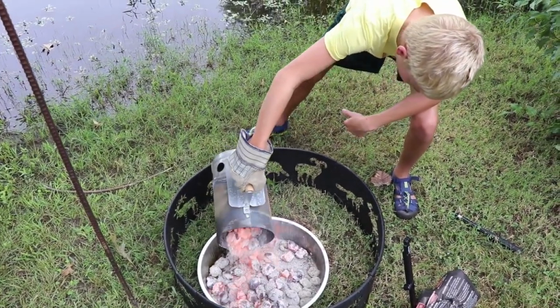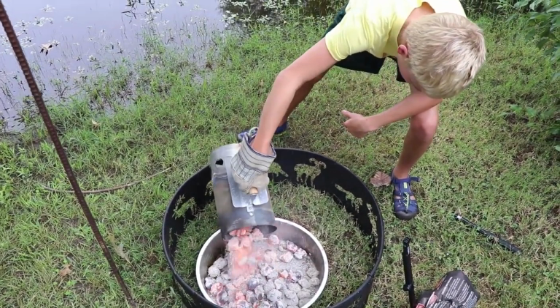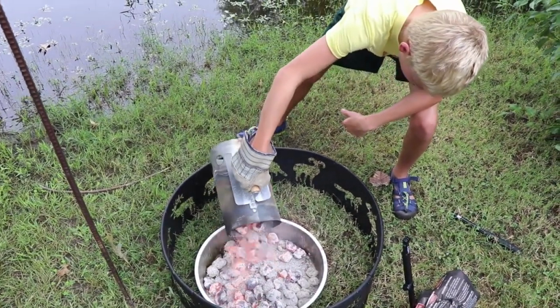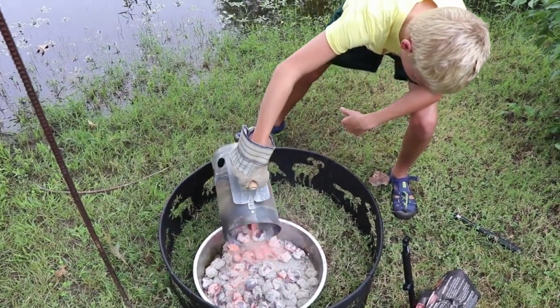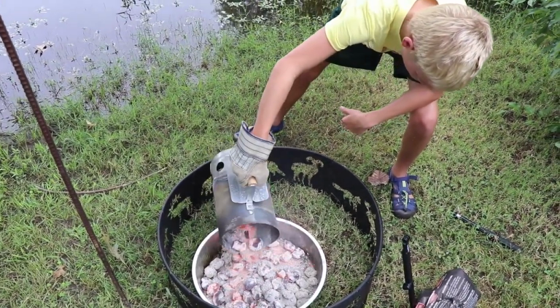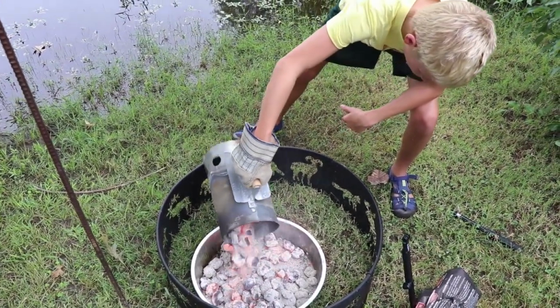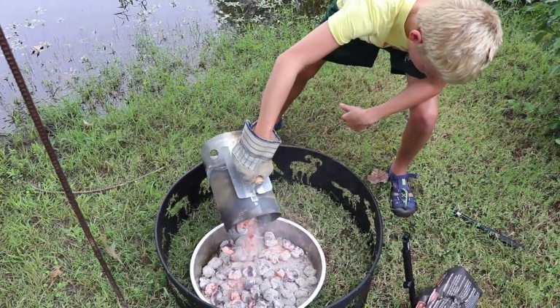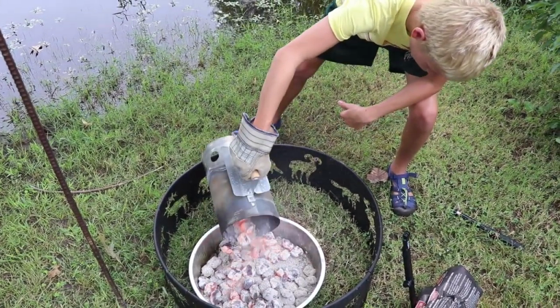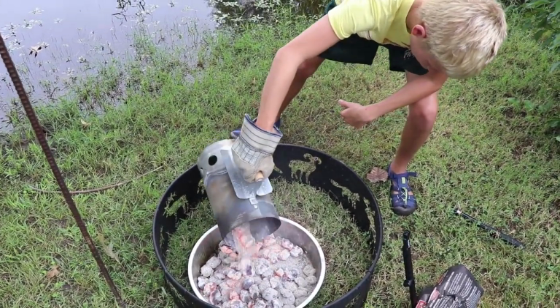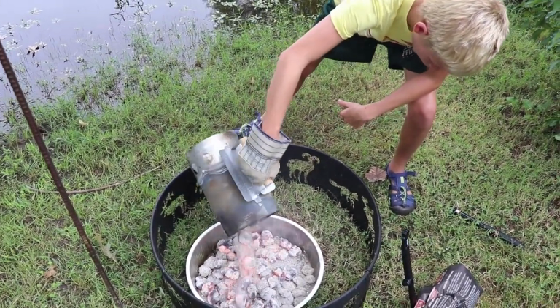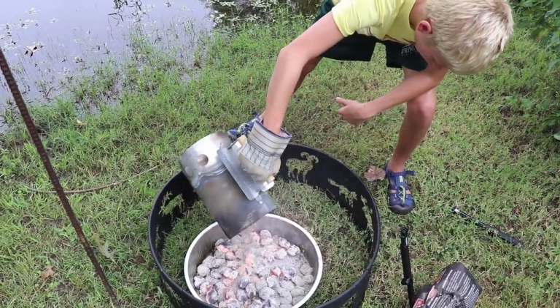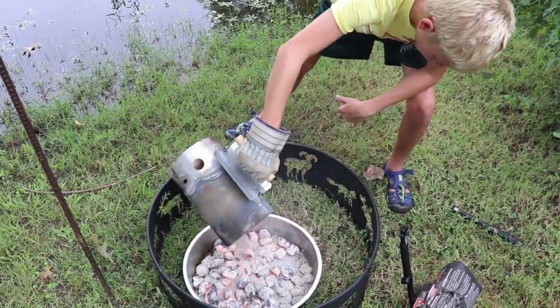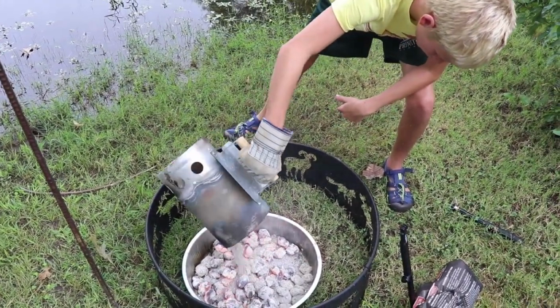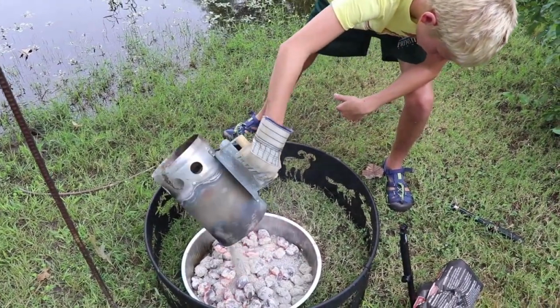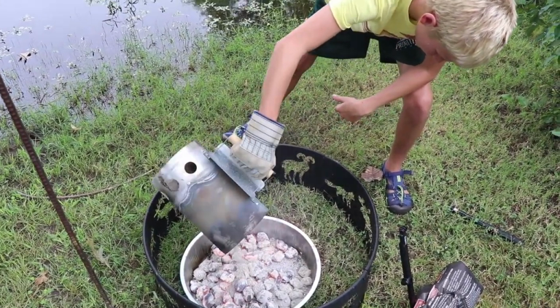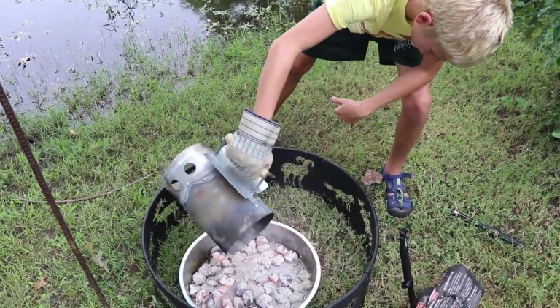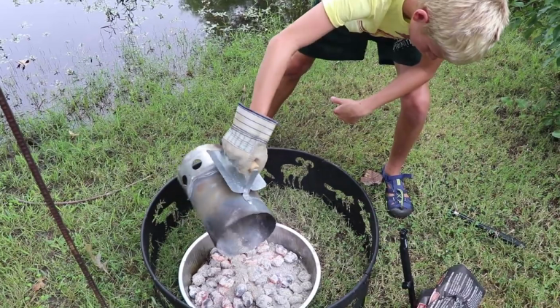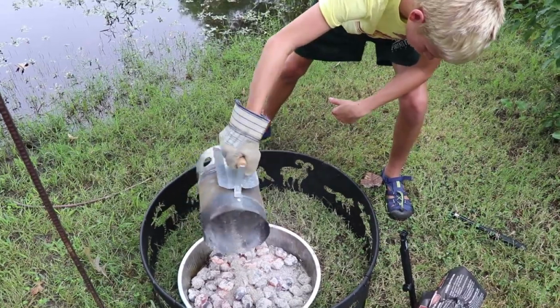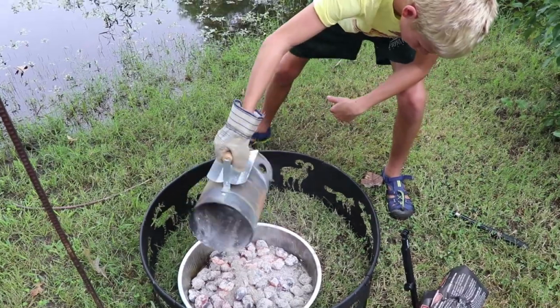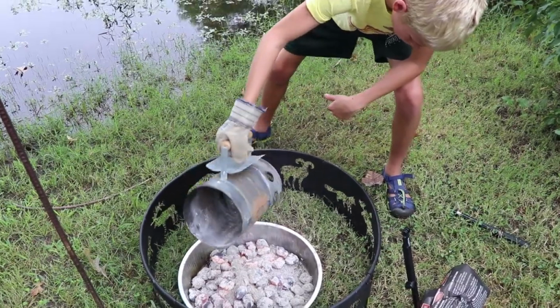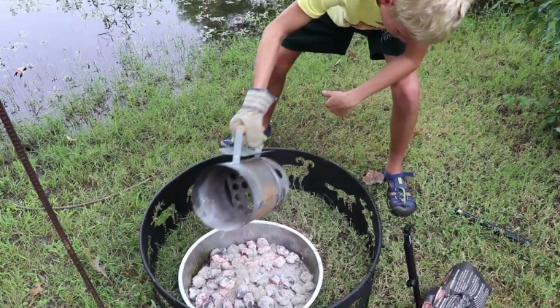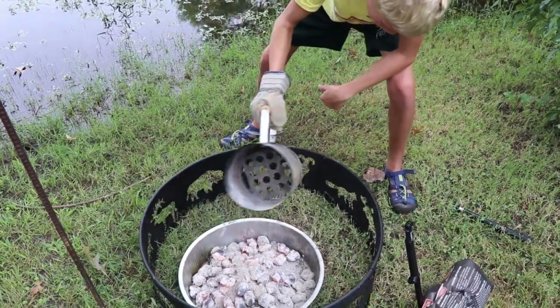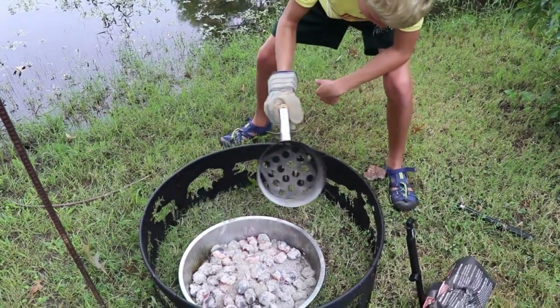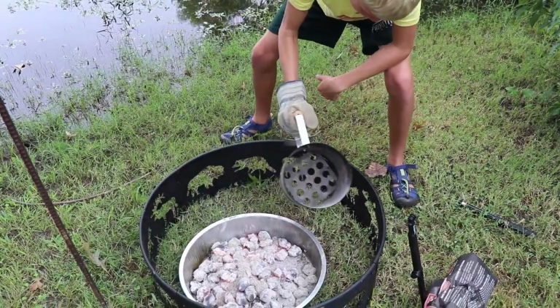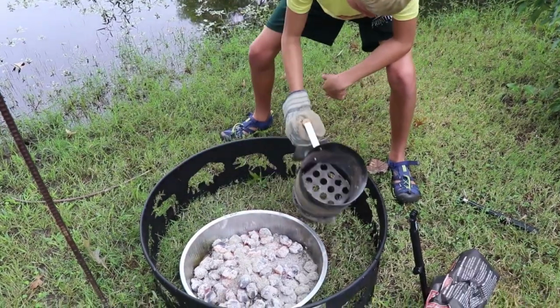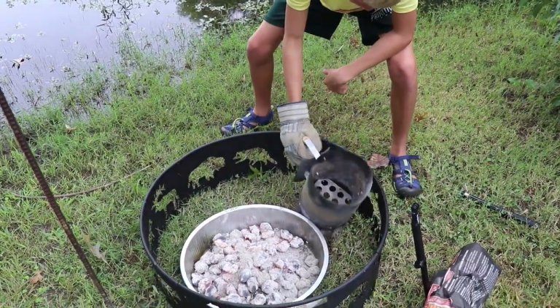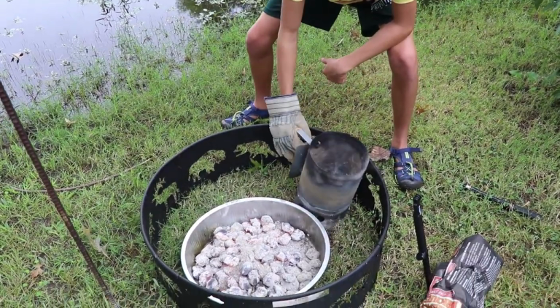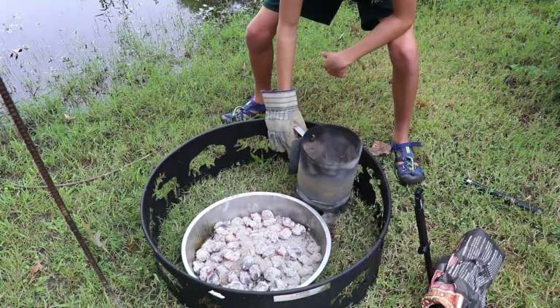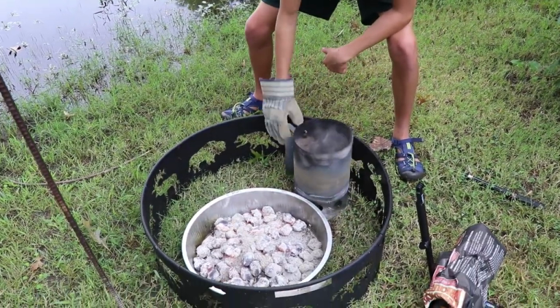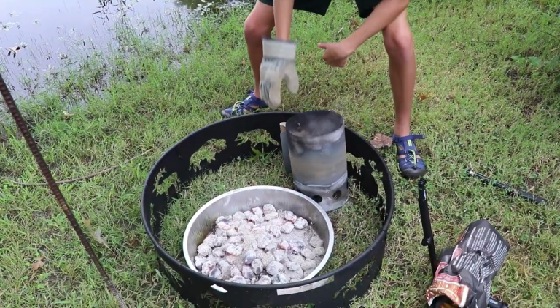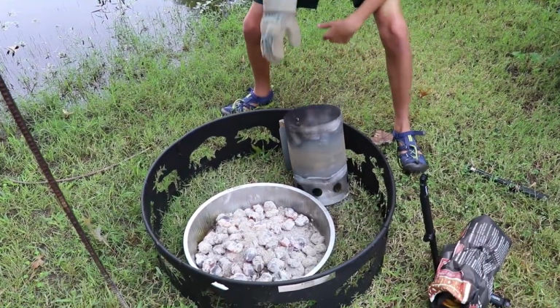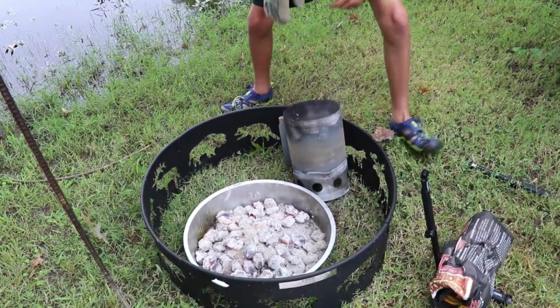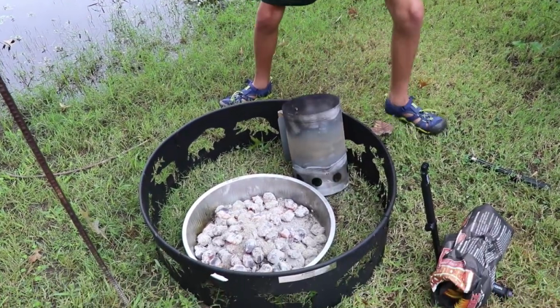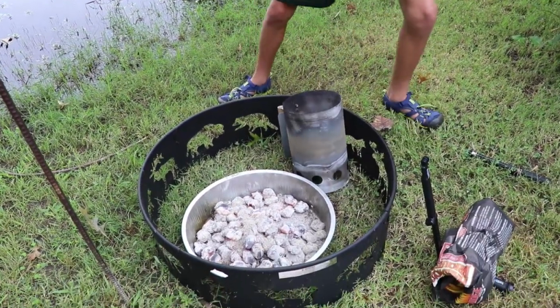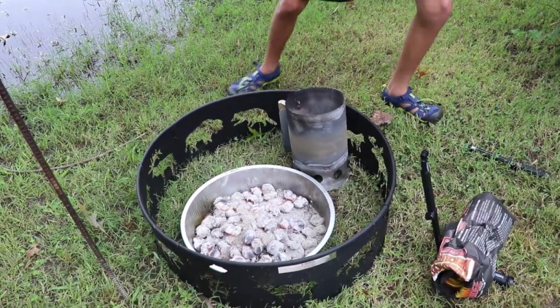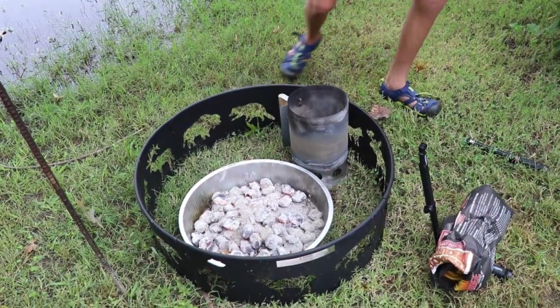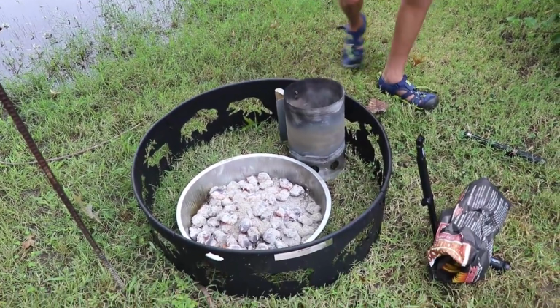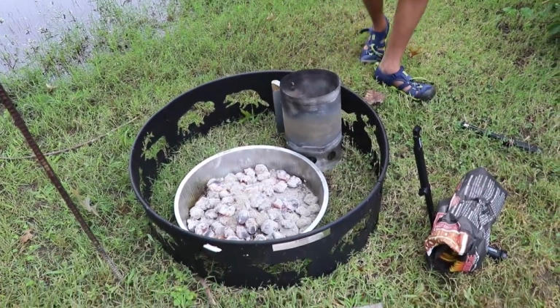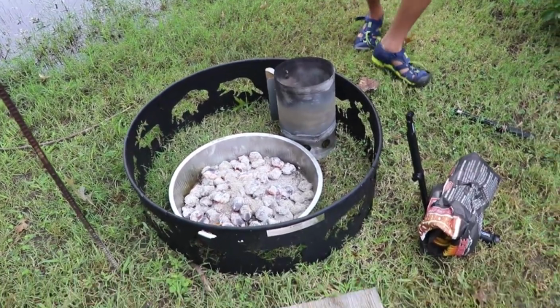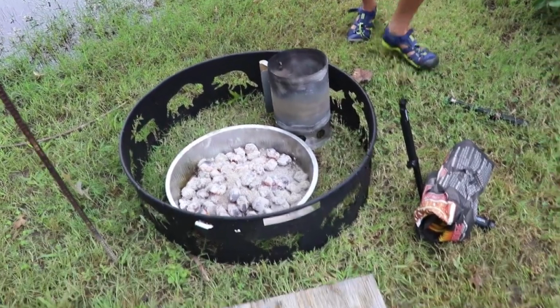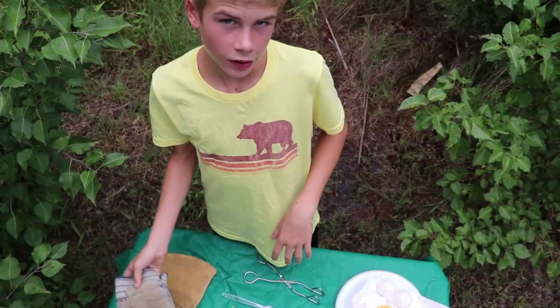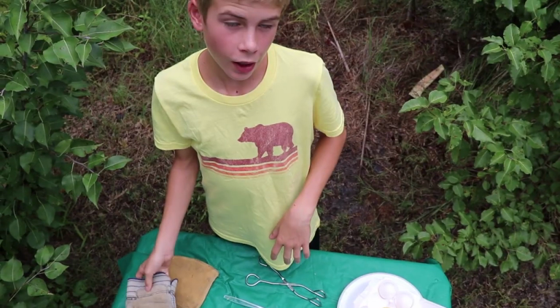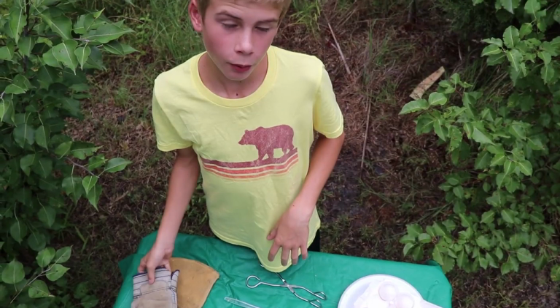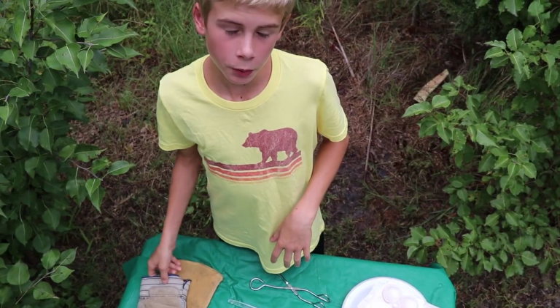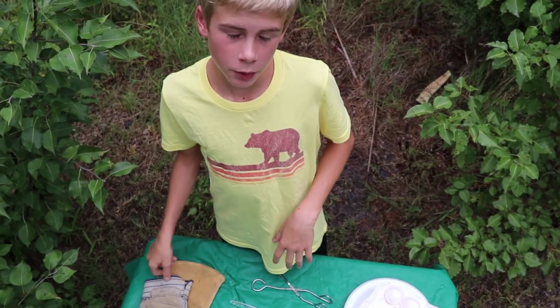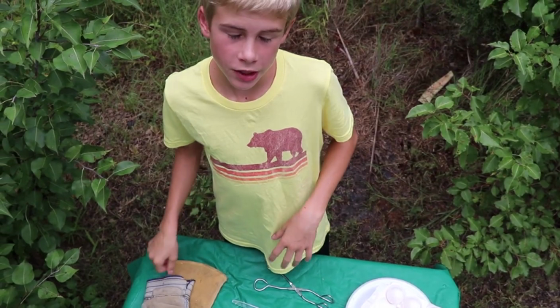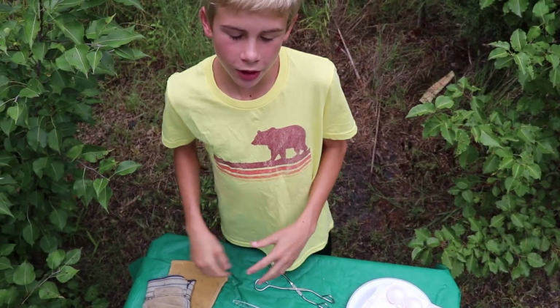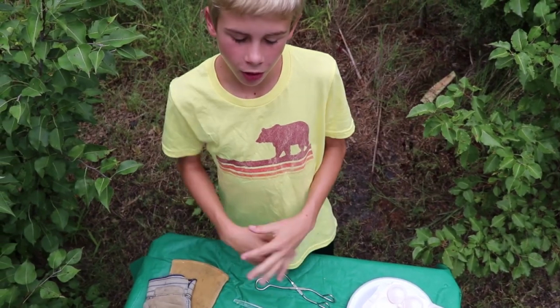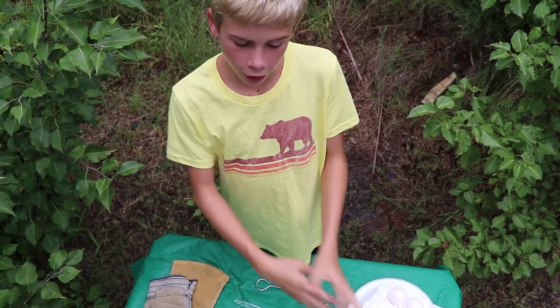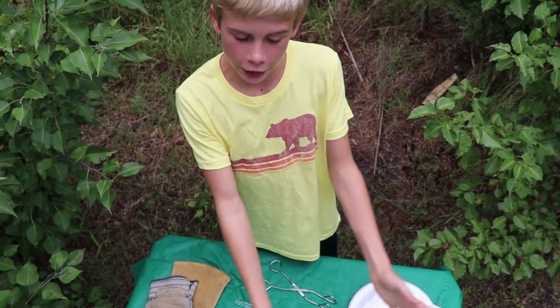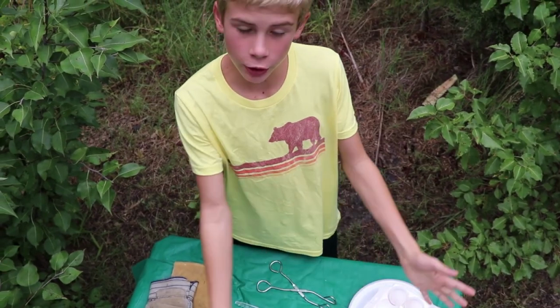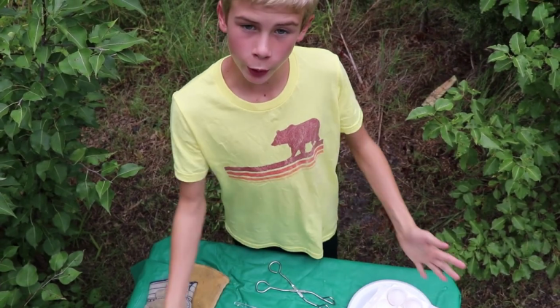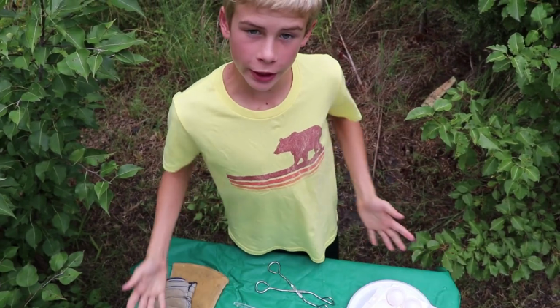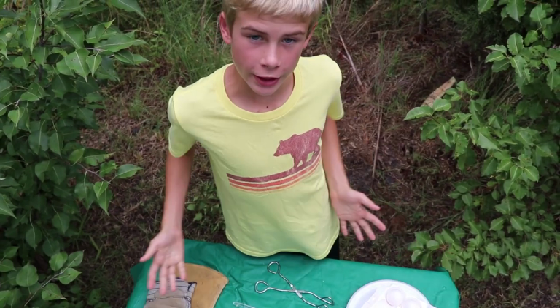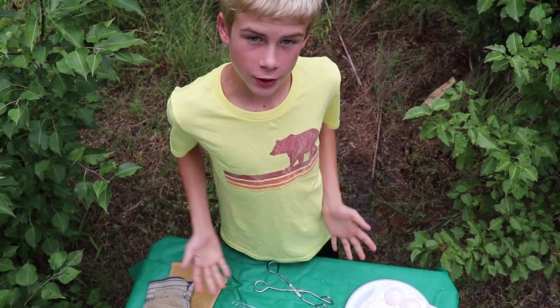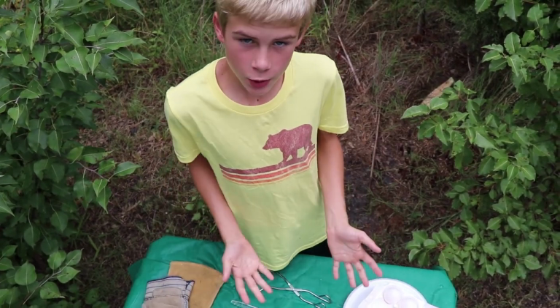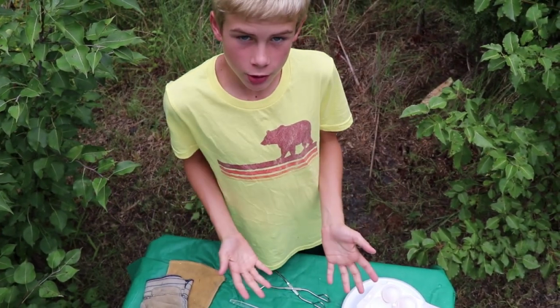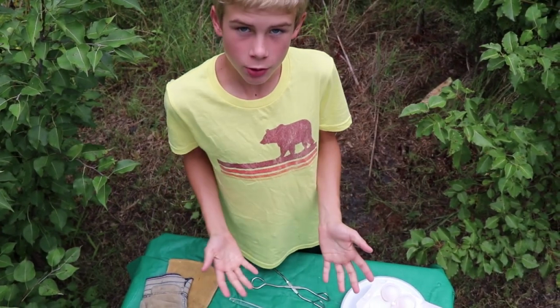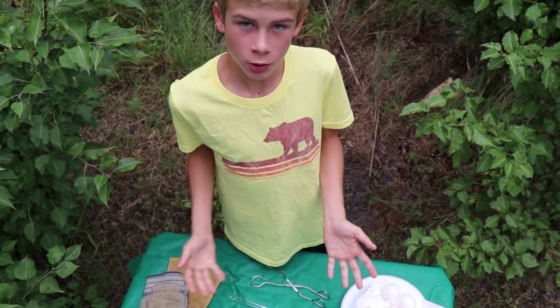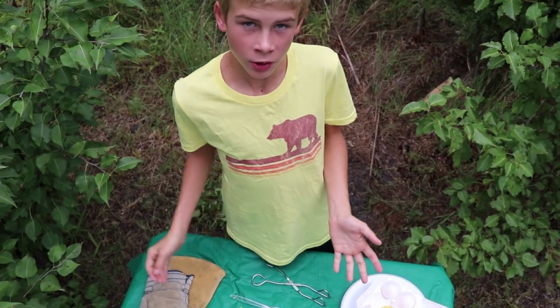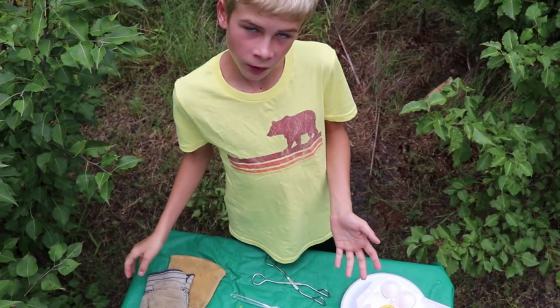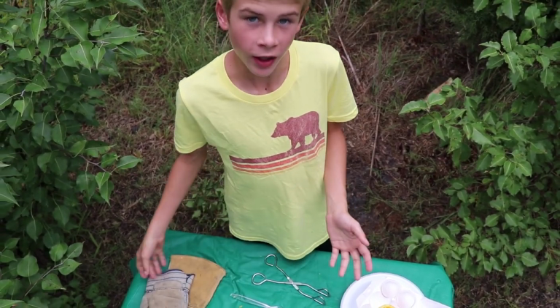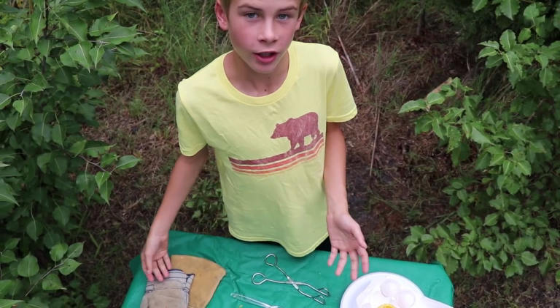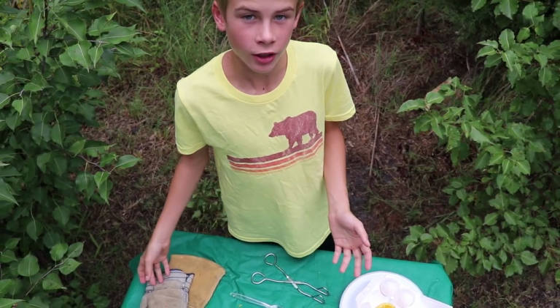These look hot. Now we will take our ingredients to the fire.